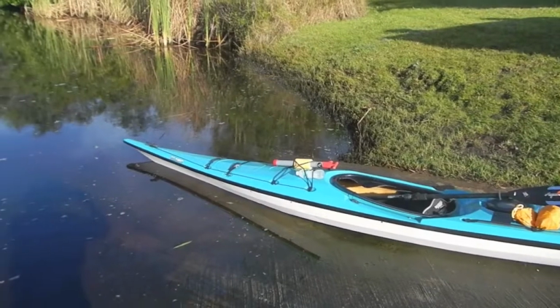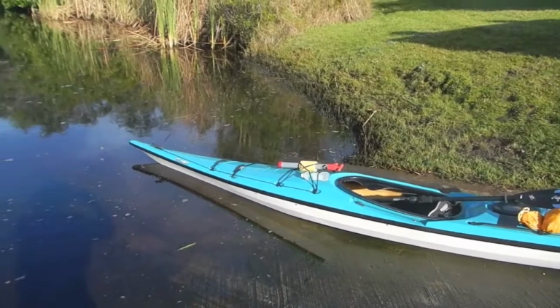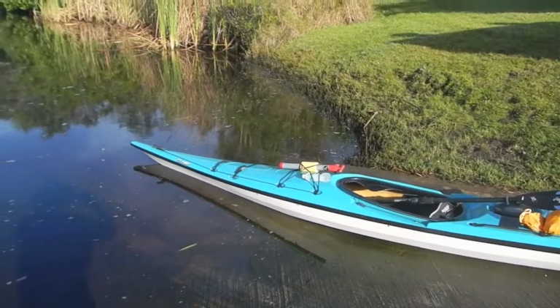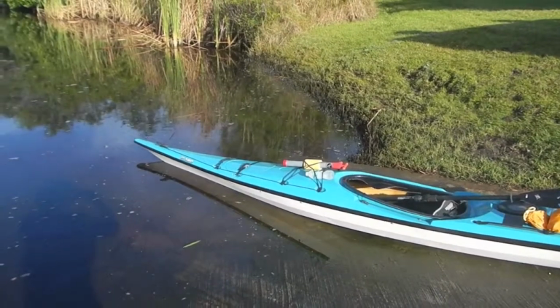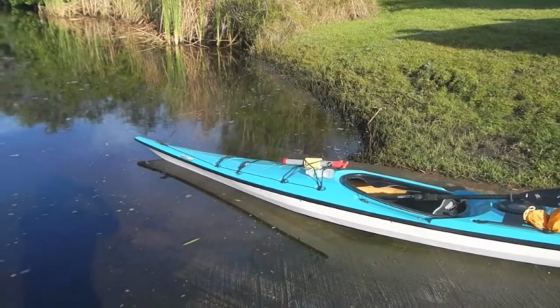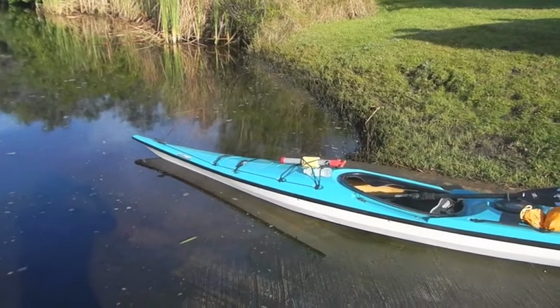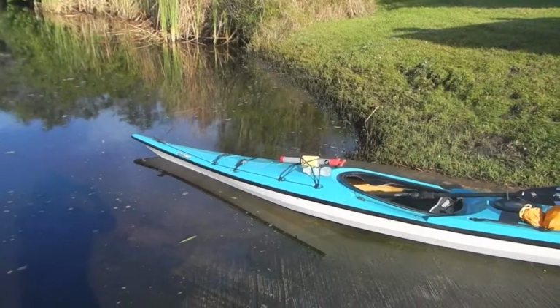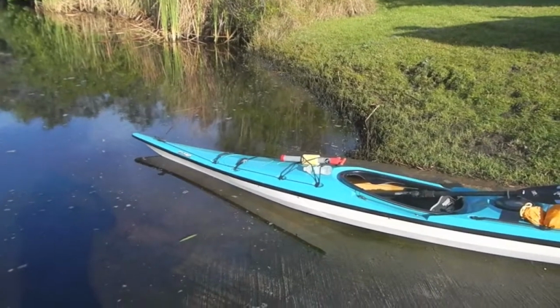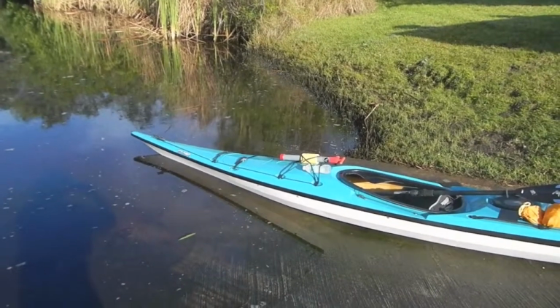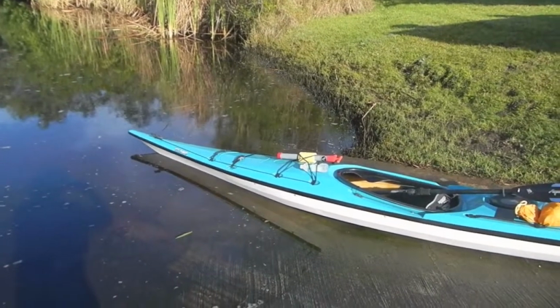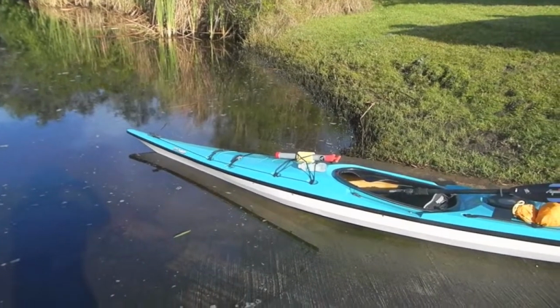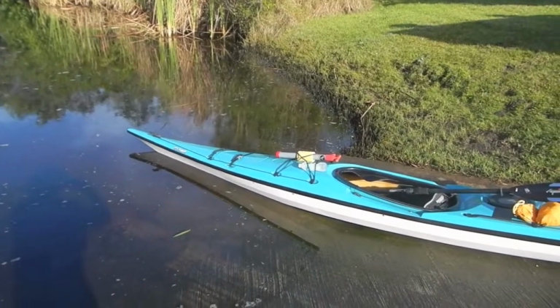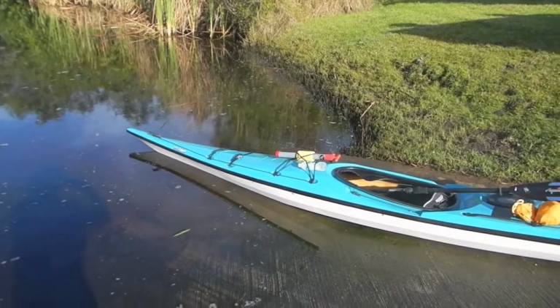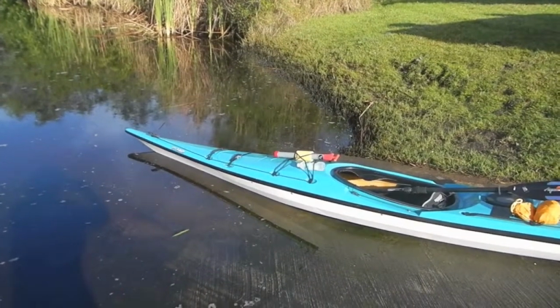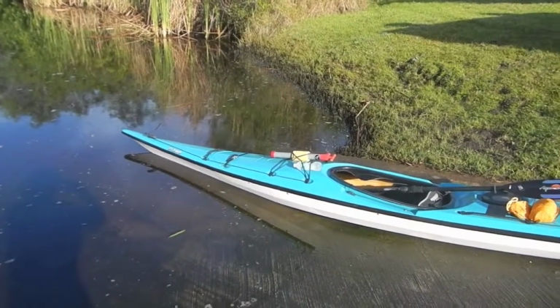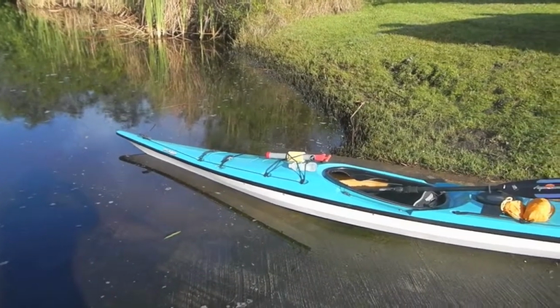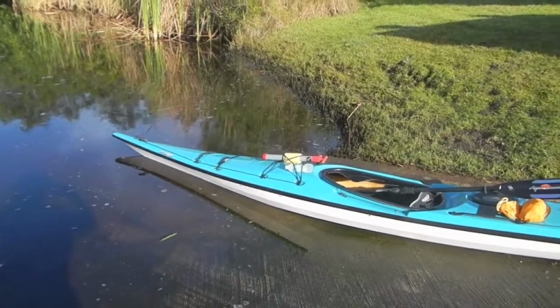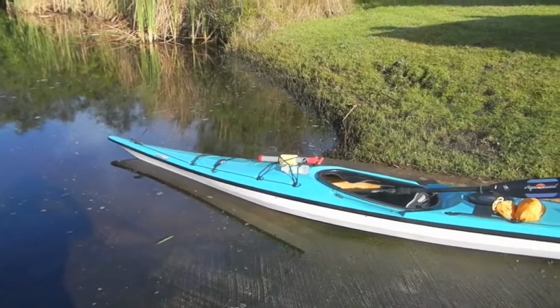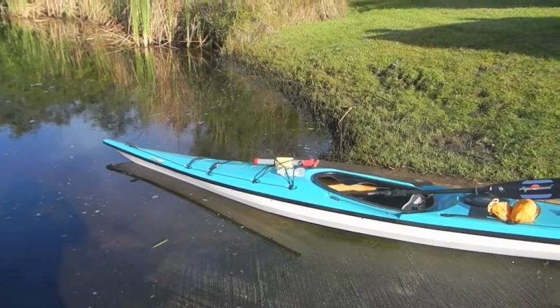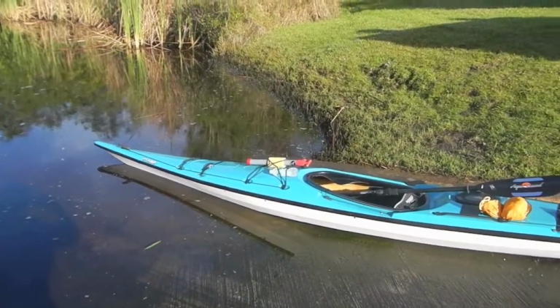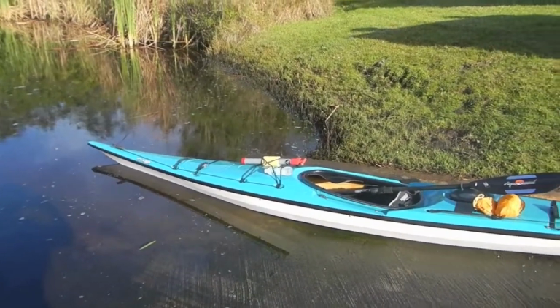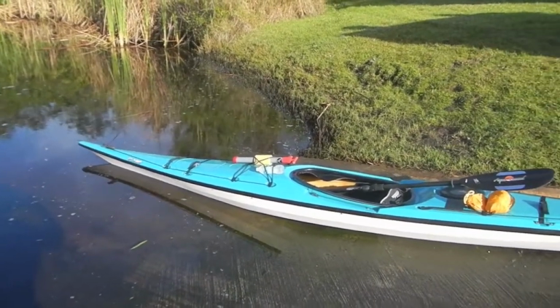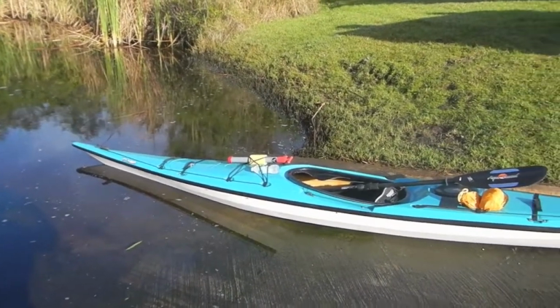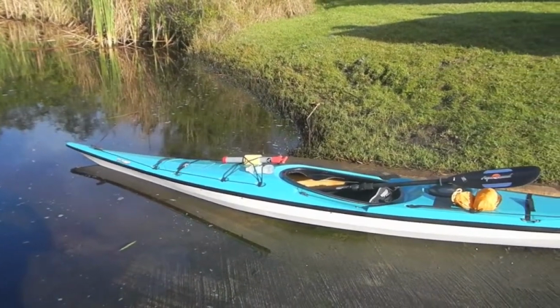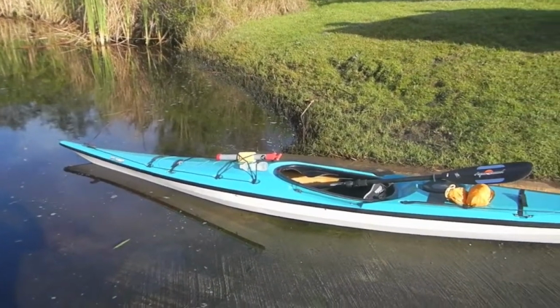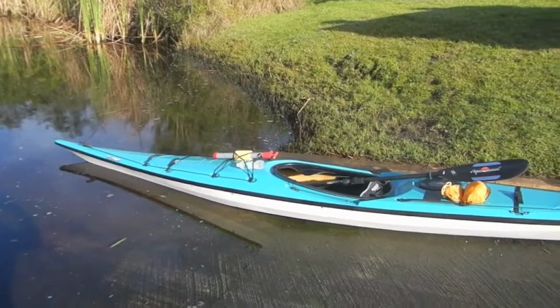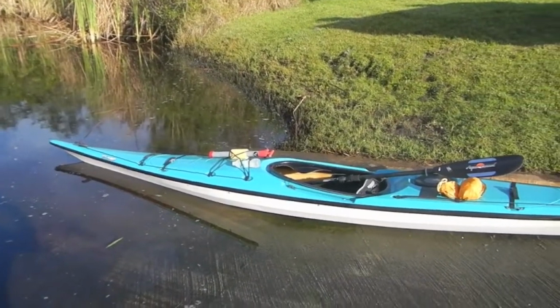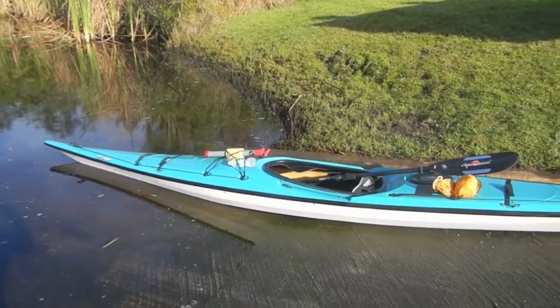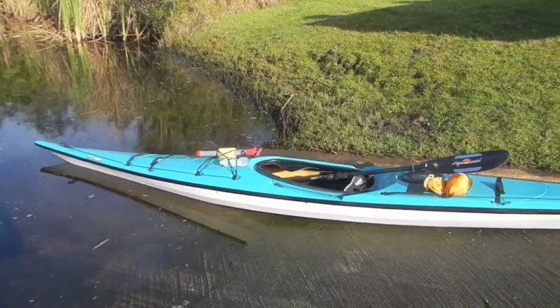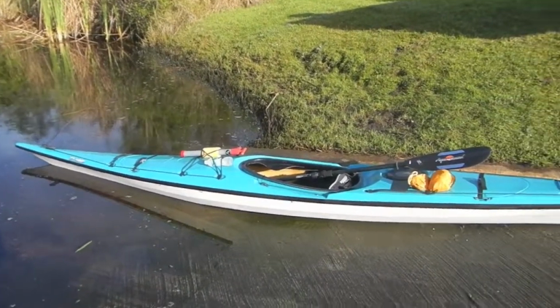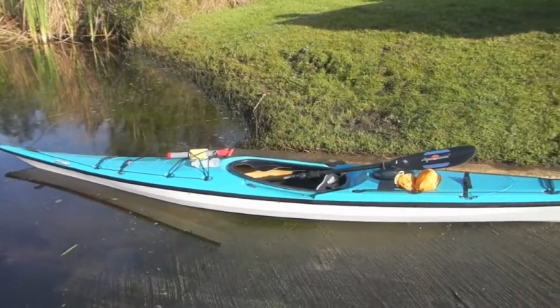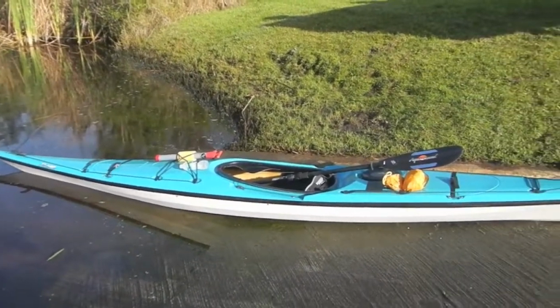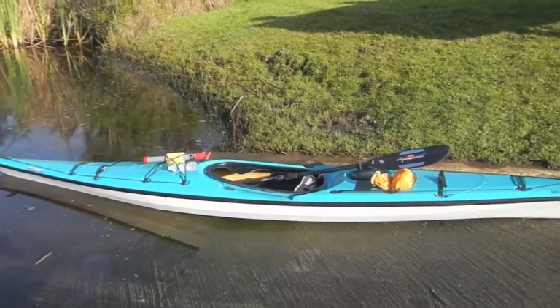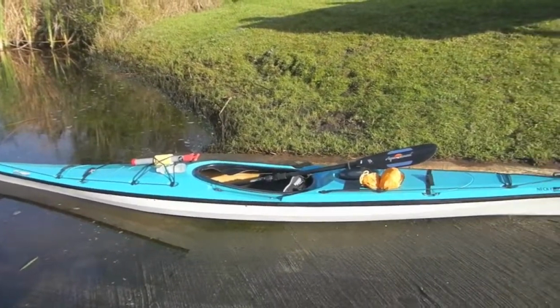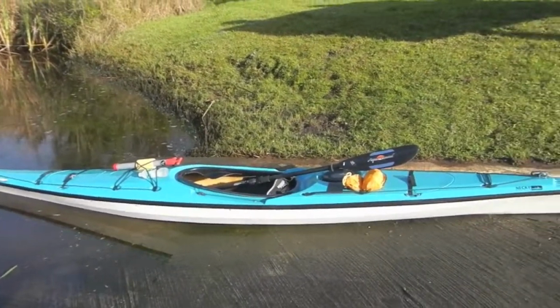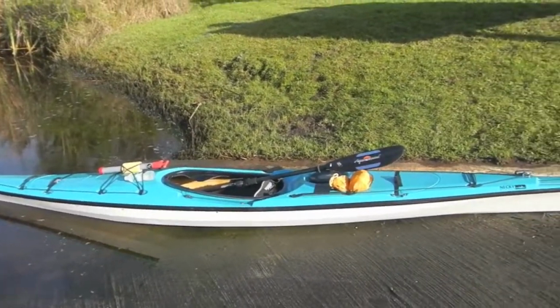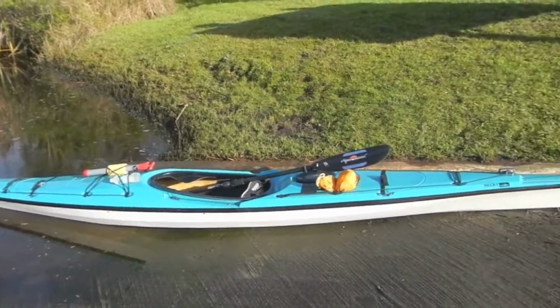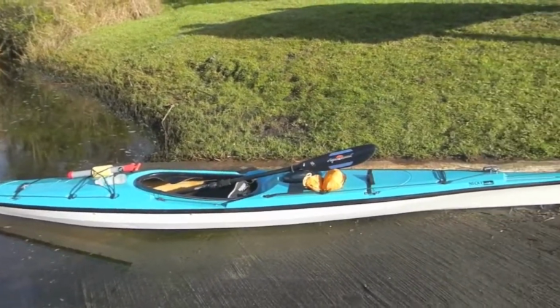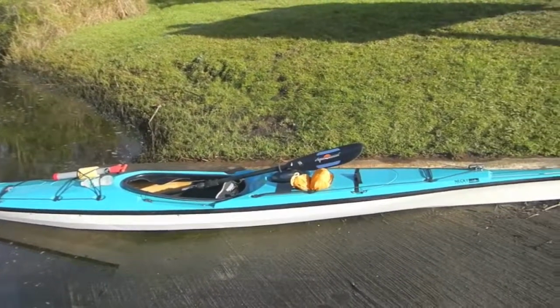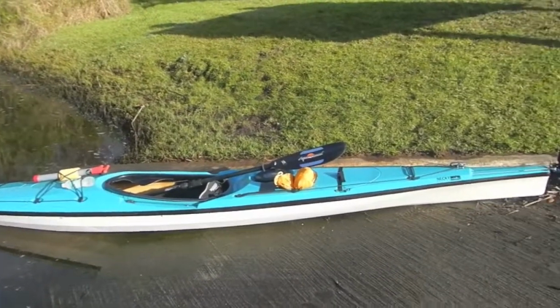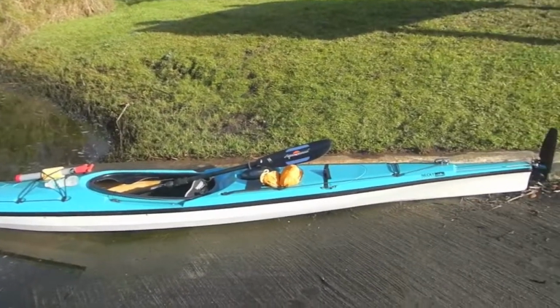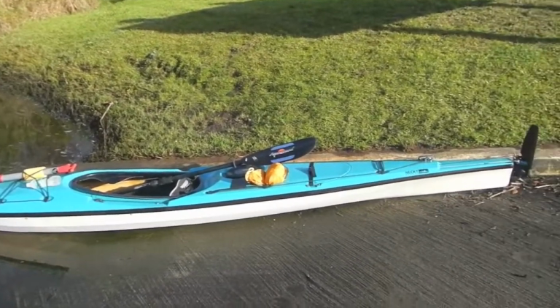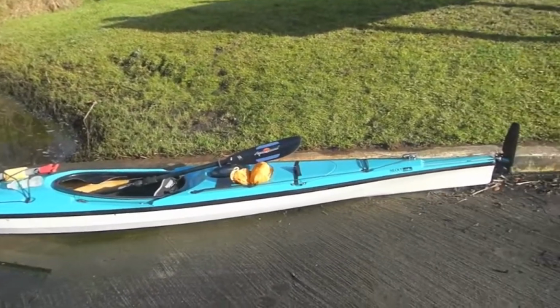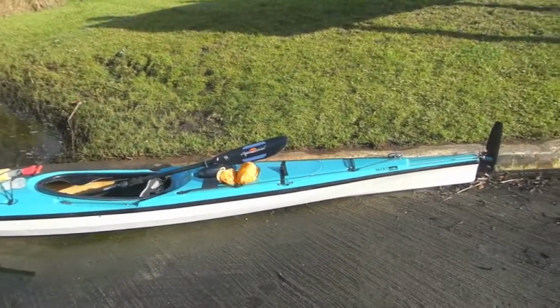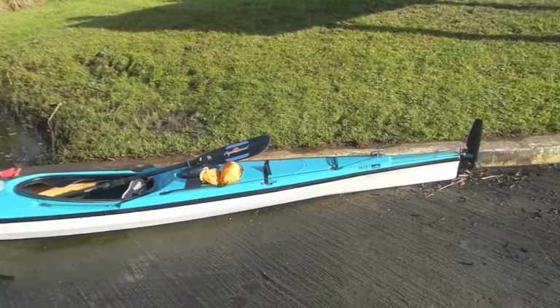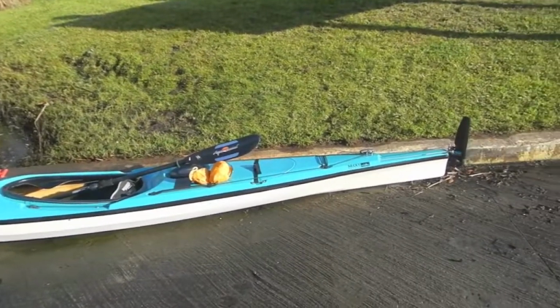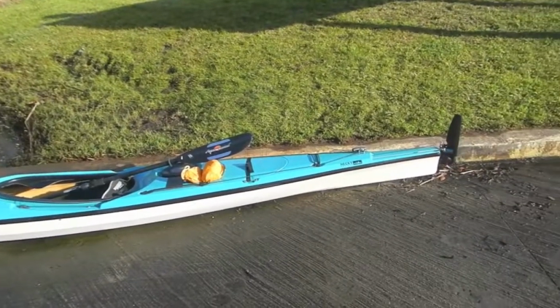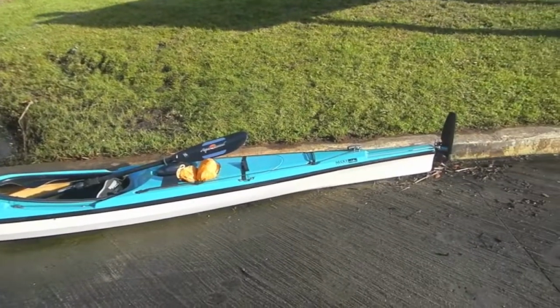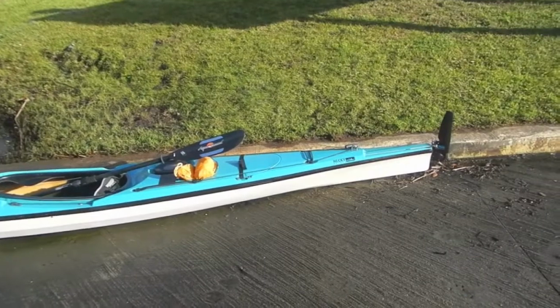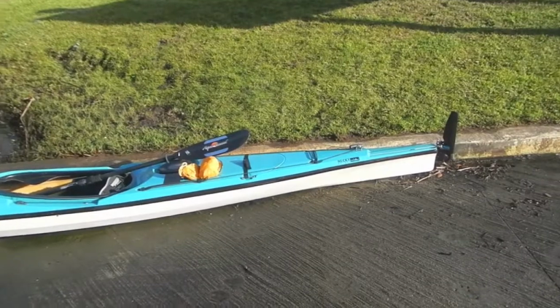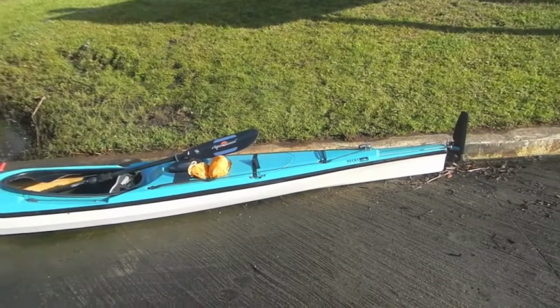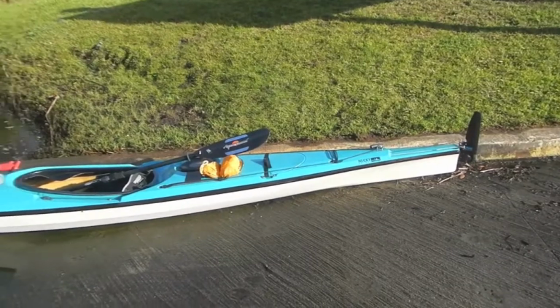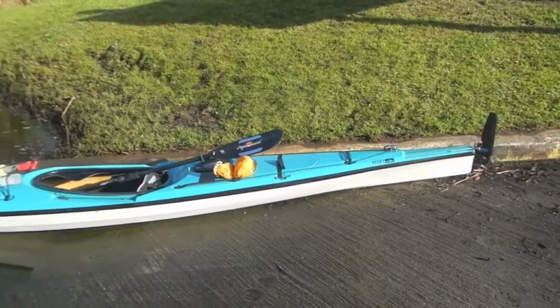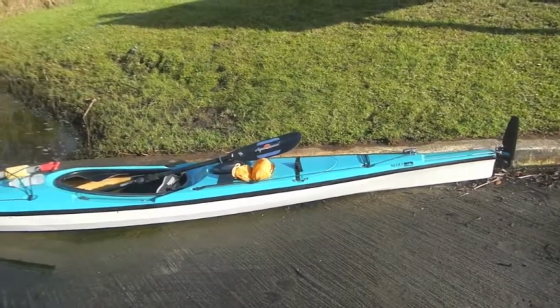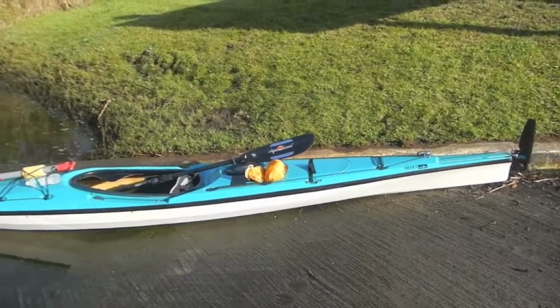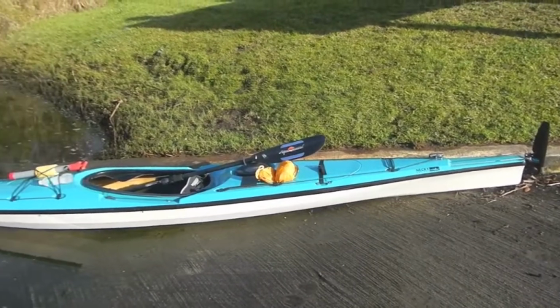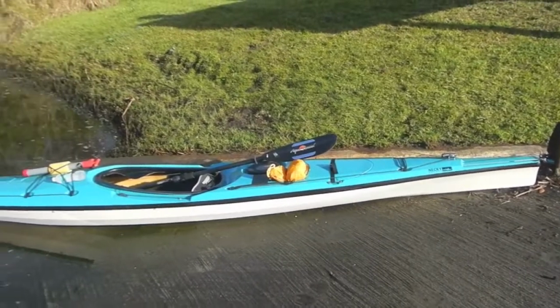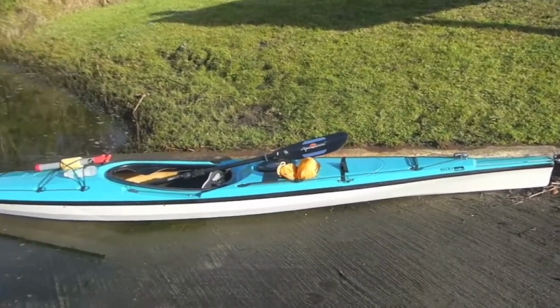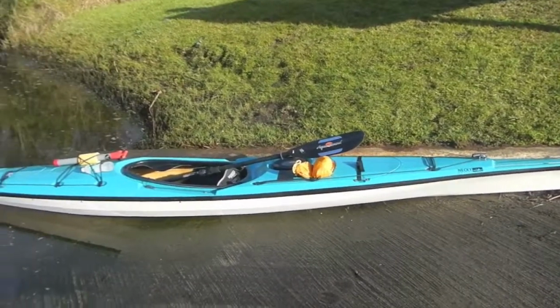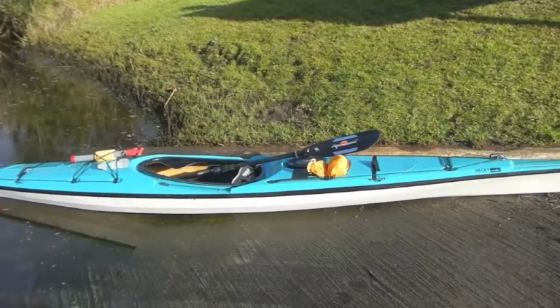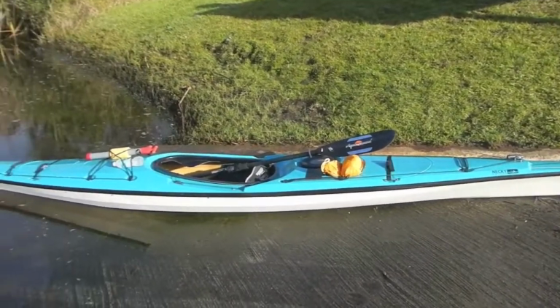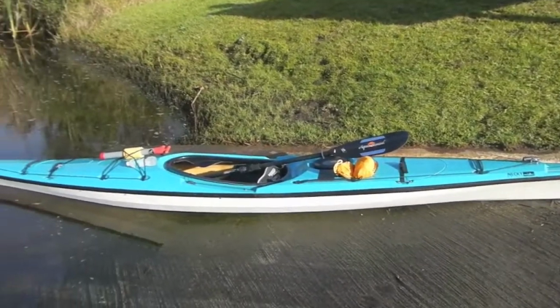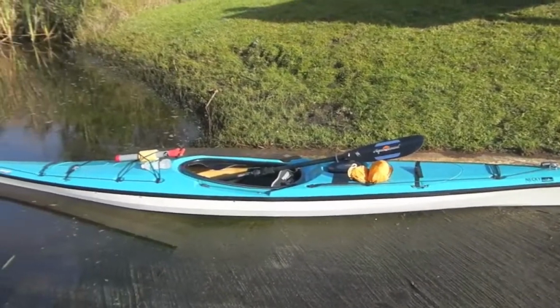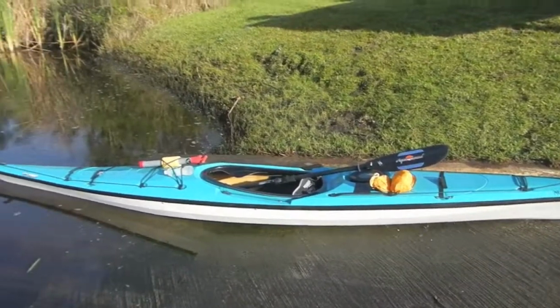Great looking boat for one that's probably over 10 years old. I paid a really good price for it.